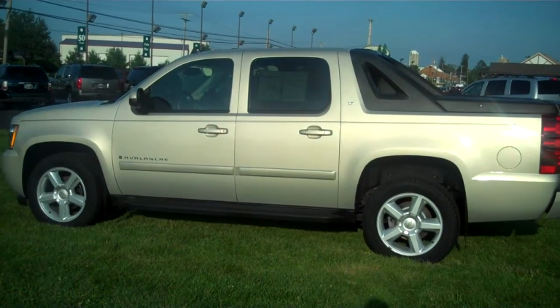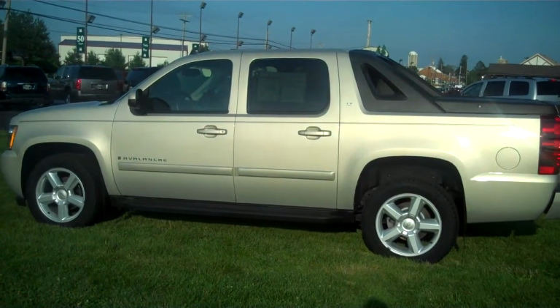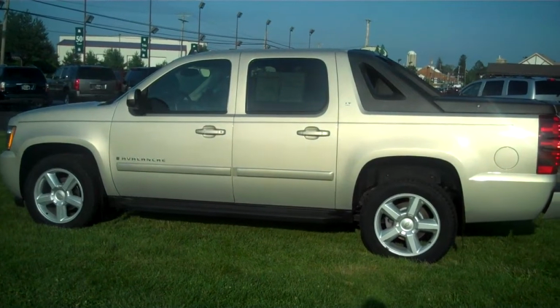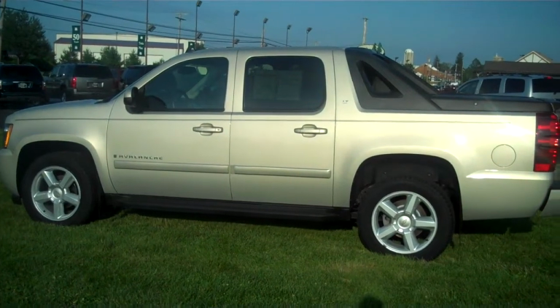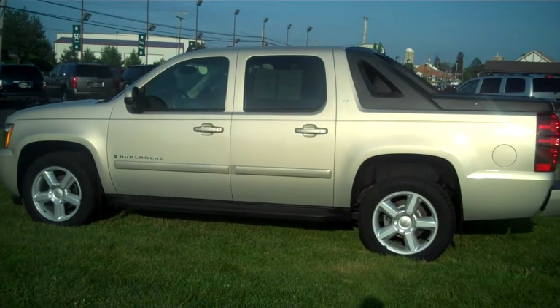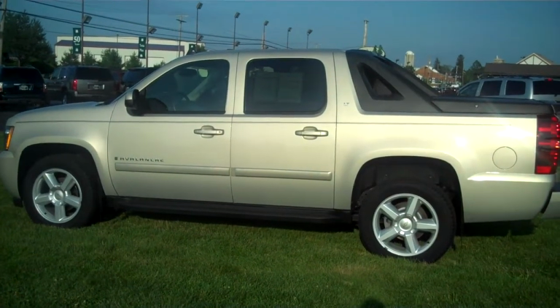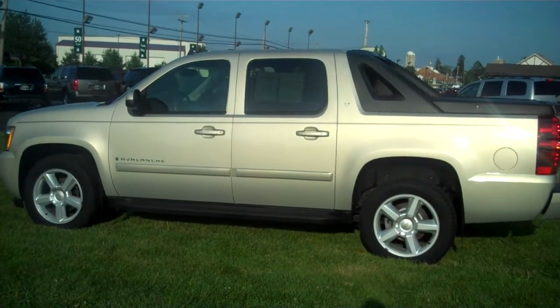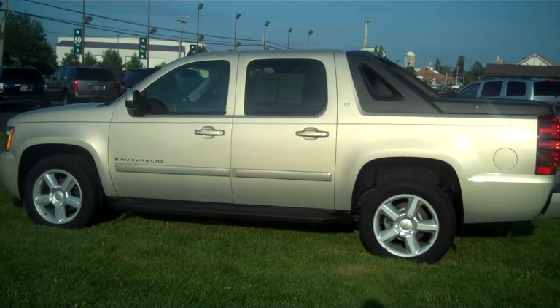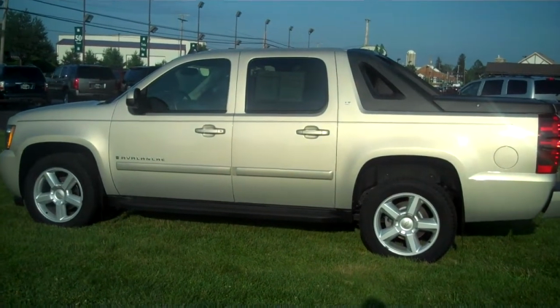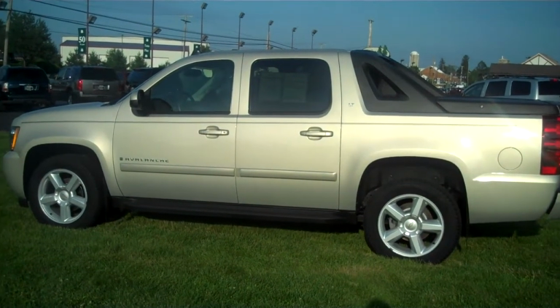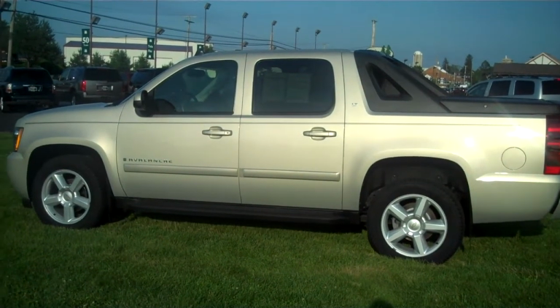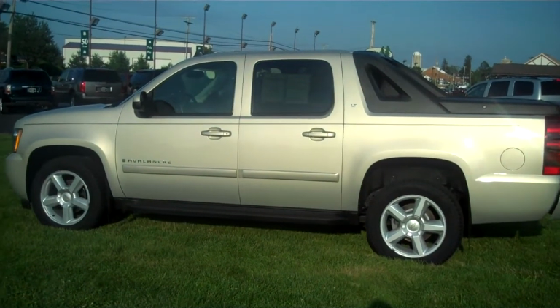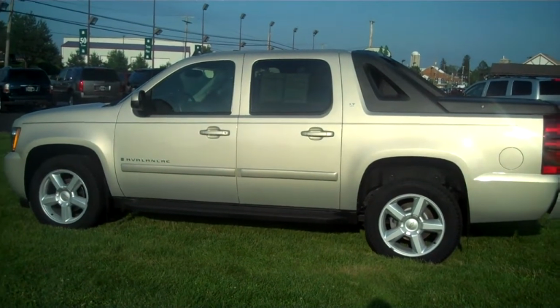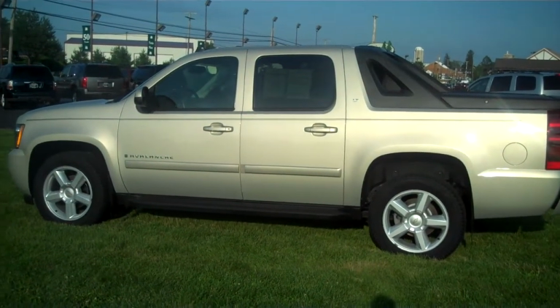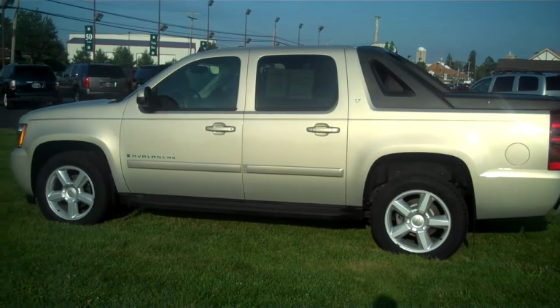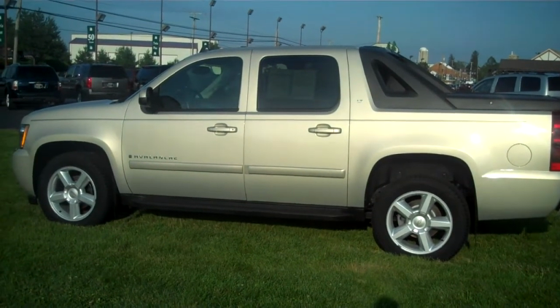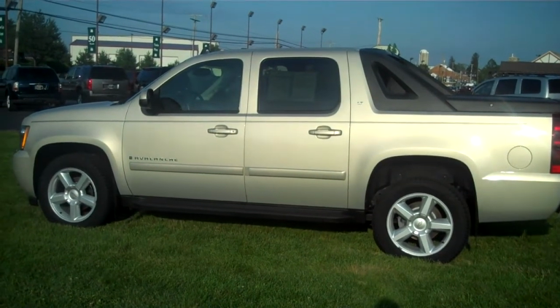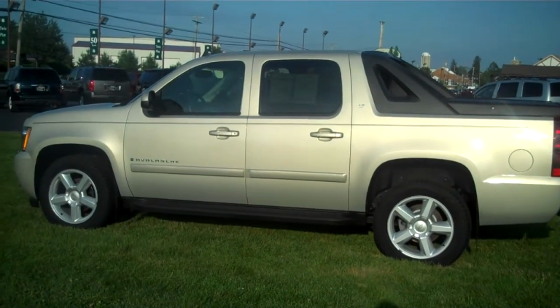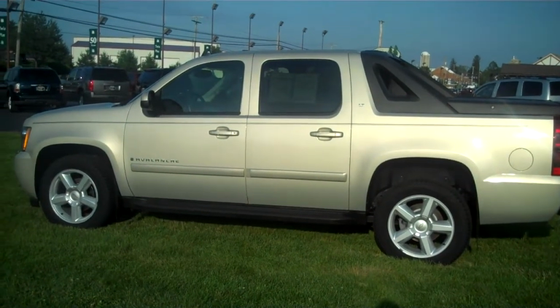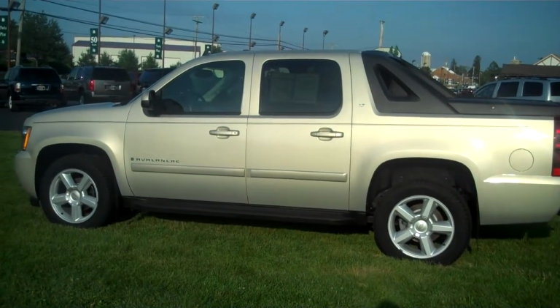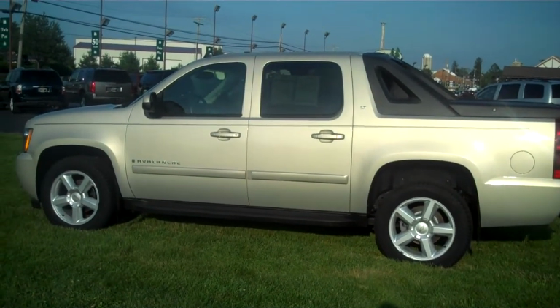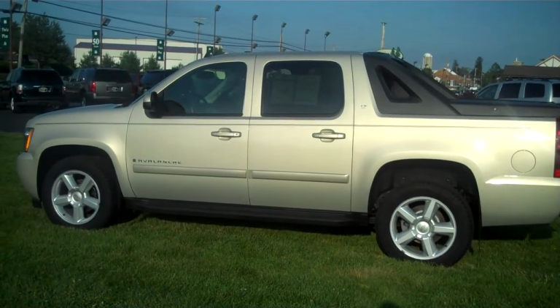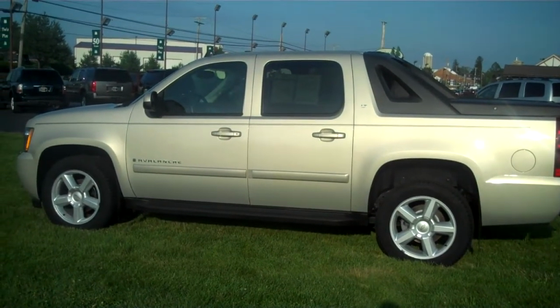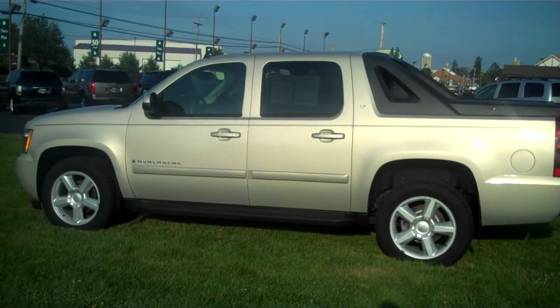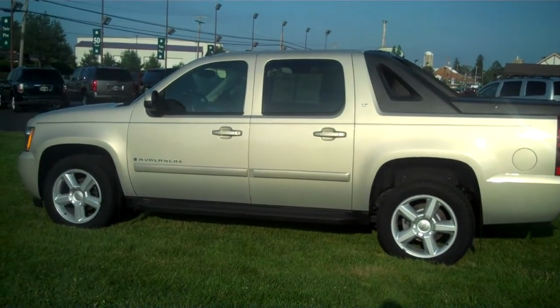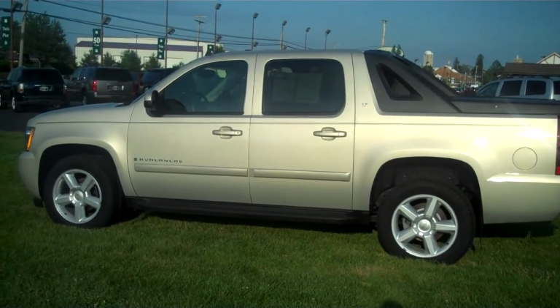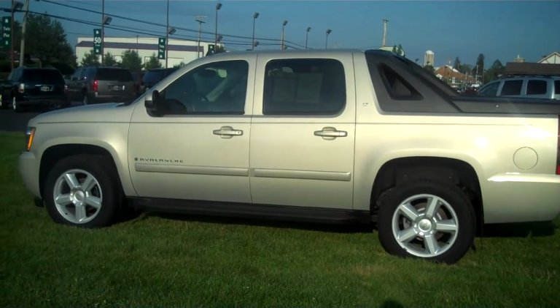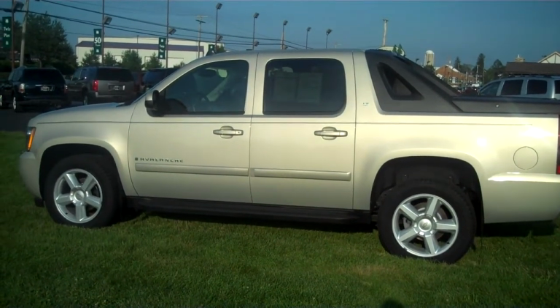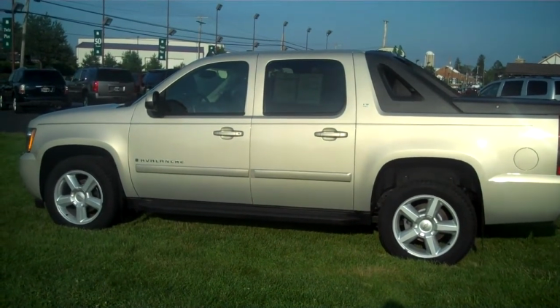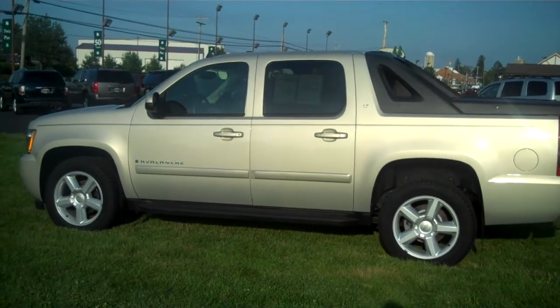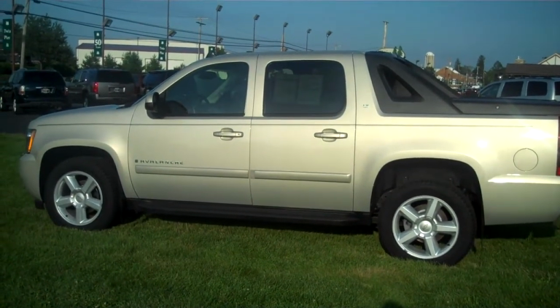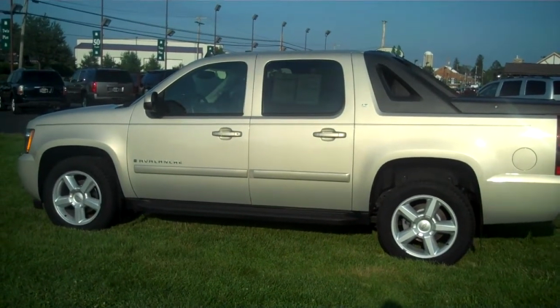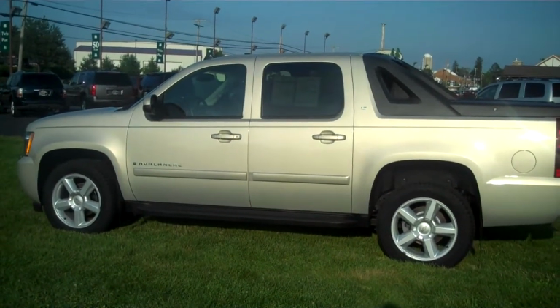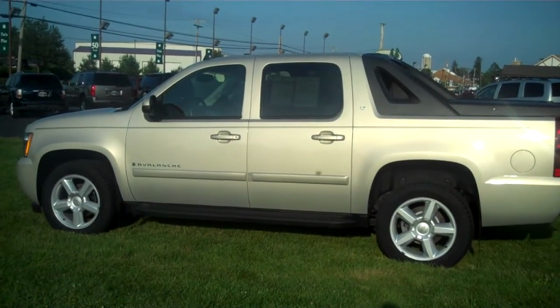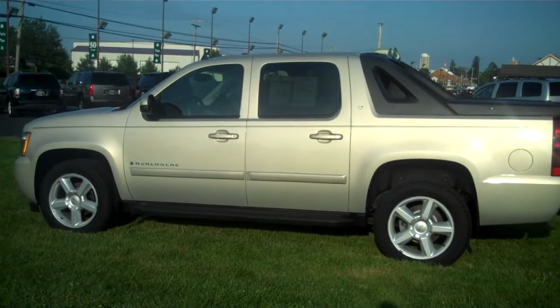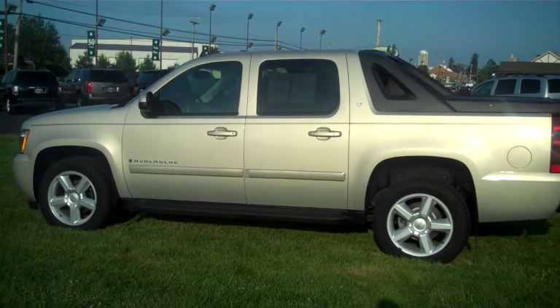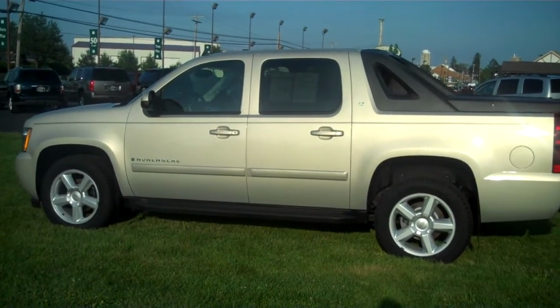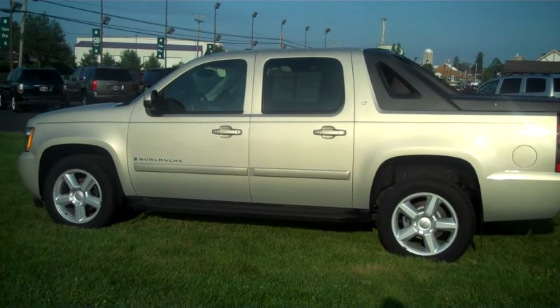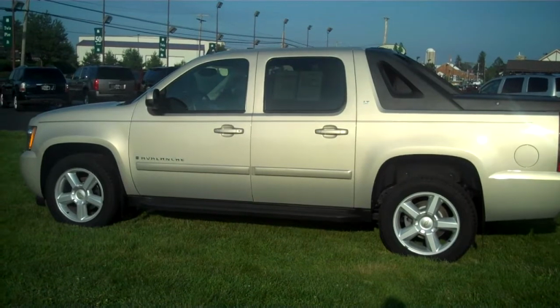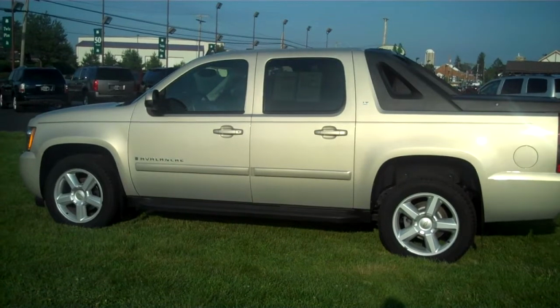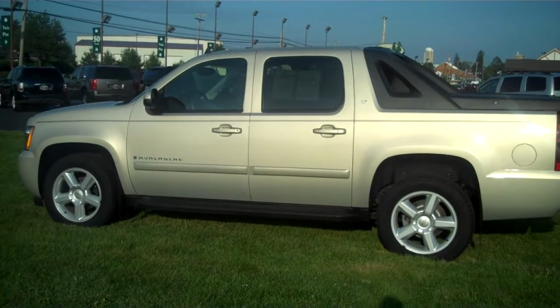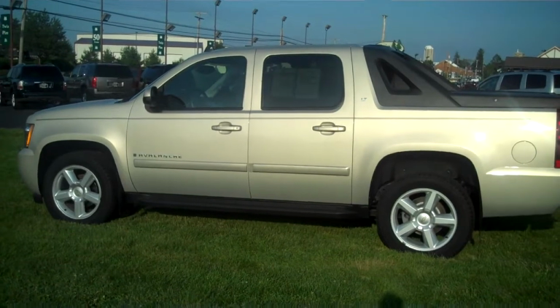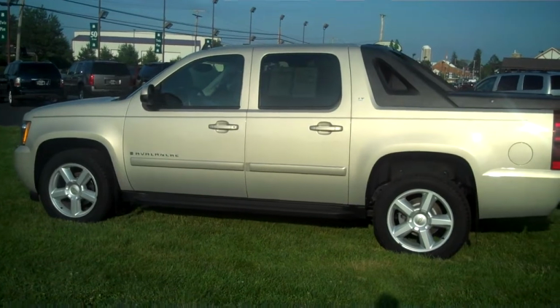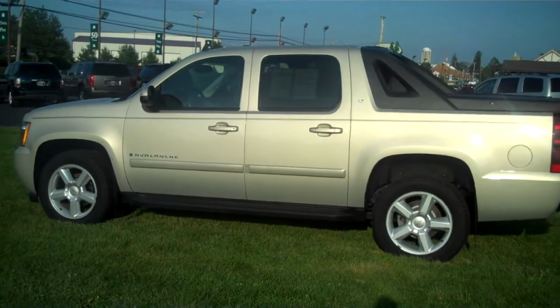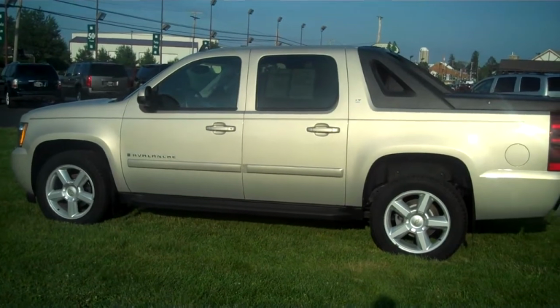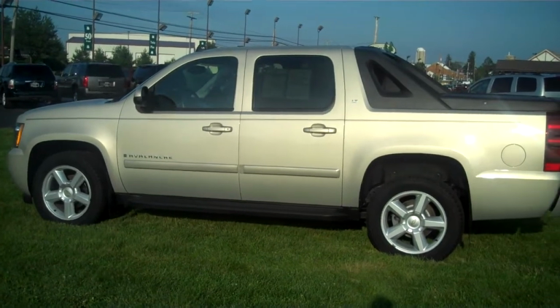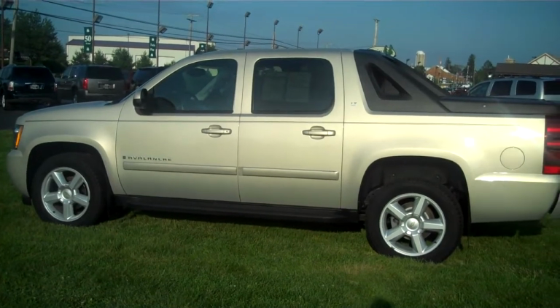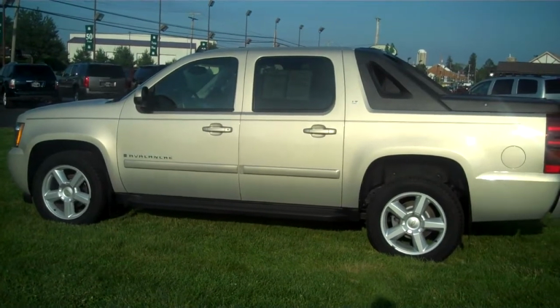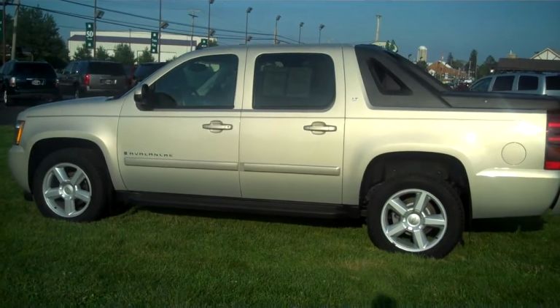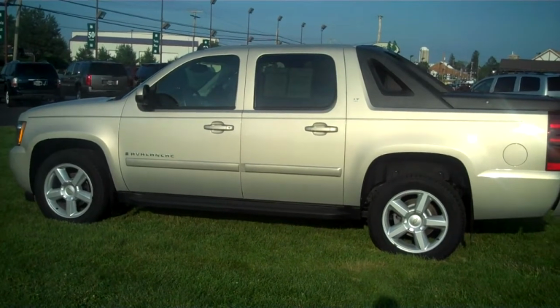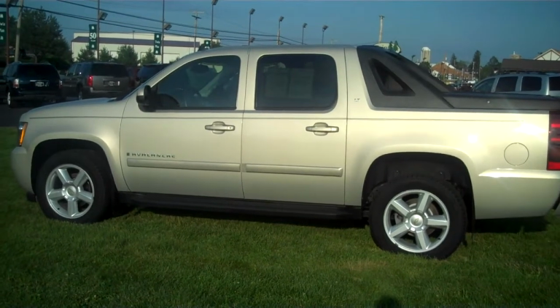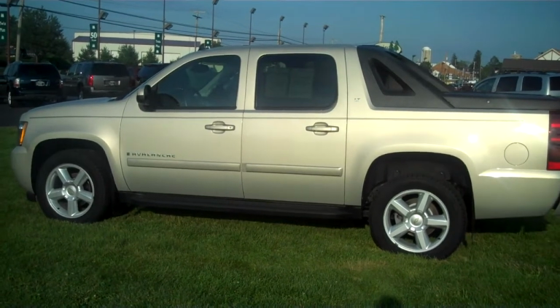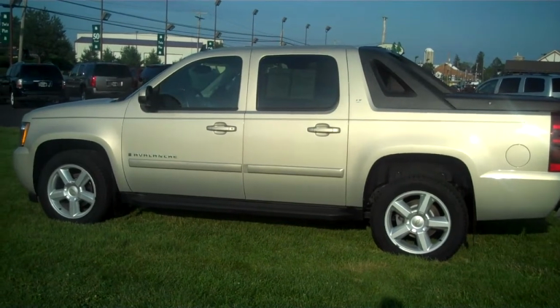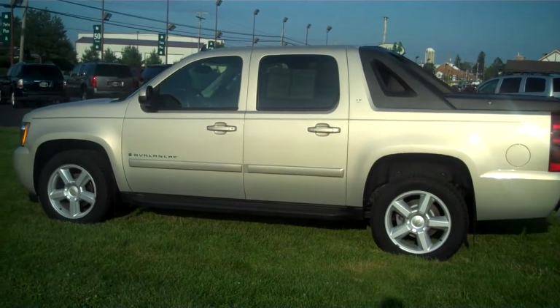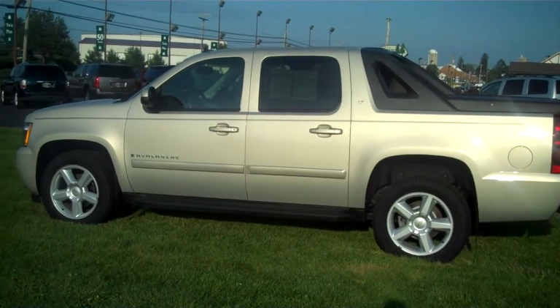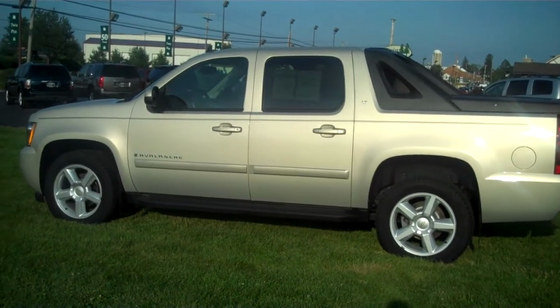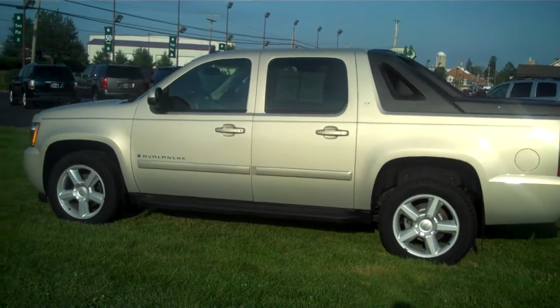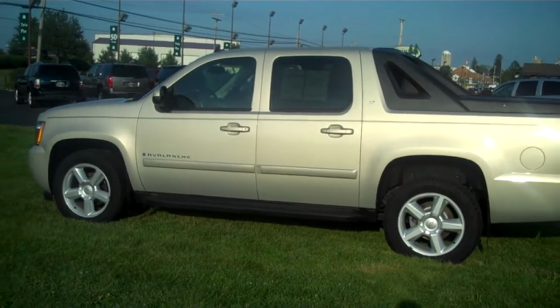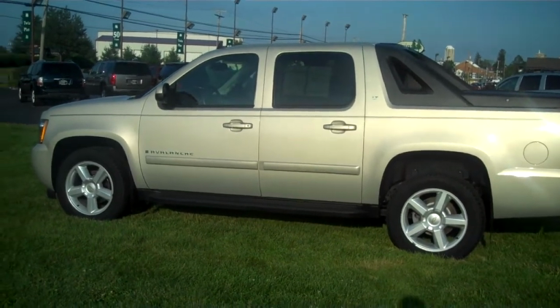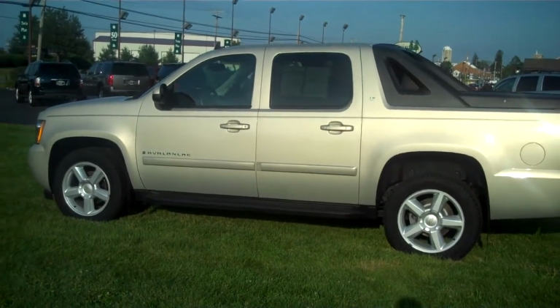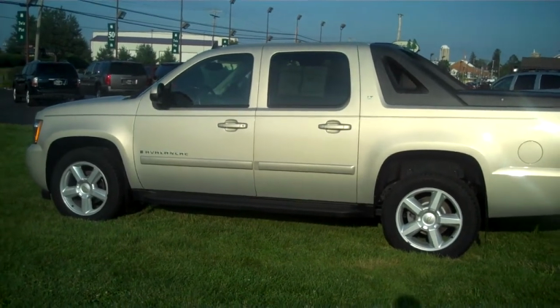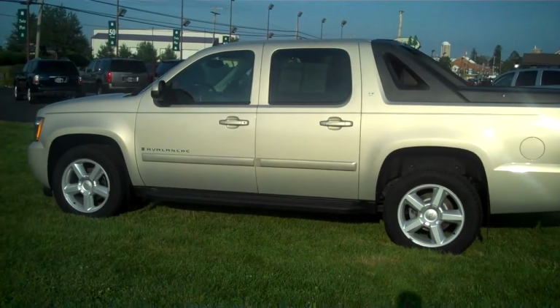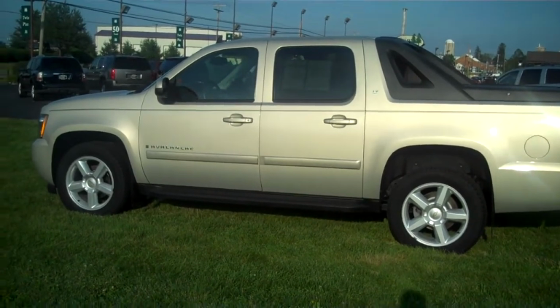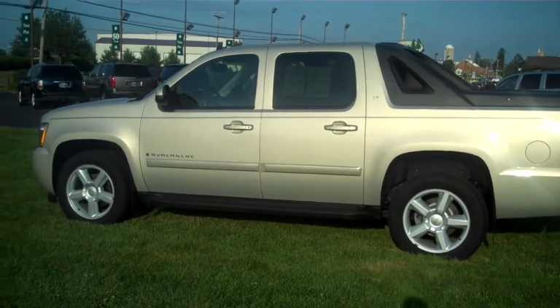Another beautiful day at Twin Pine Auto Group here in Ephrata, Pennsylvania — the largest pre-owned dealership in Lancaster County.